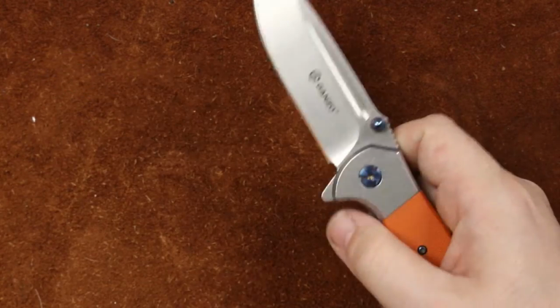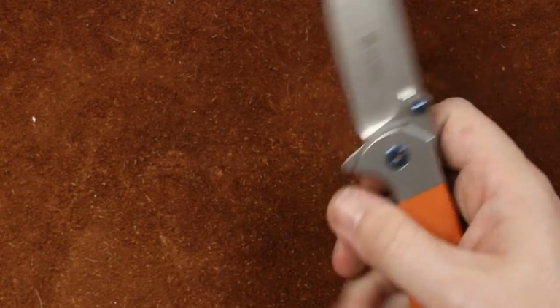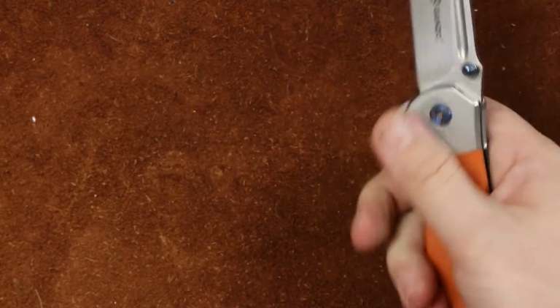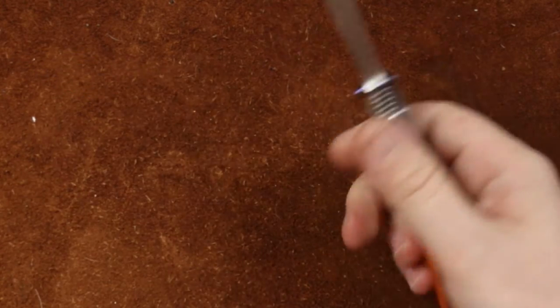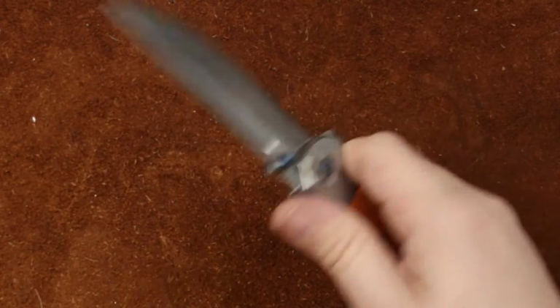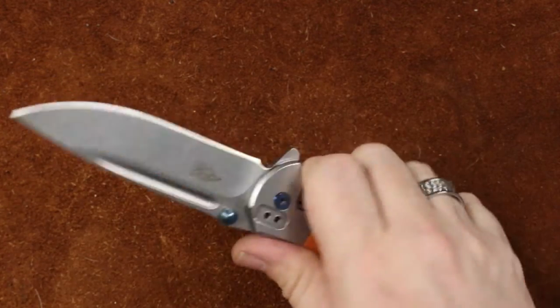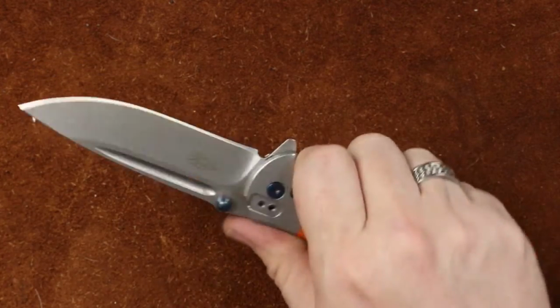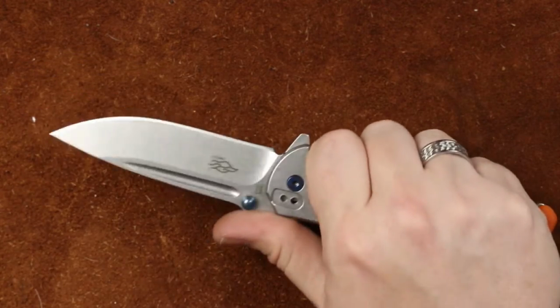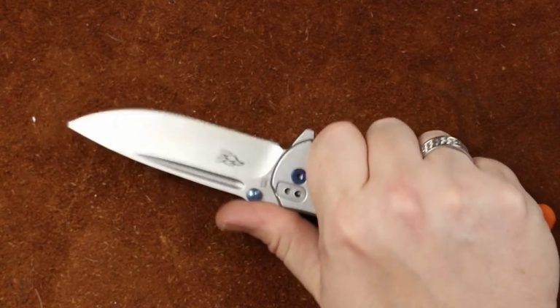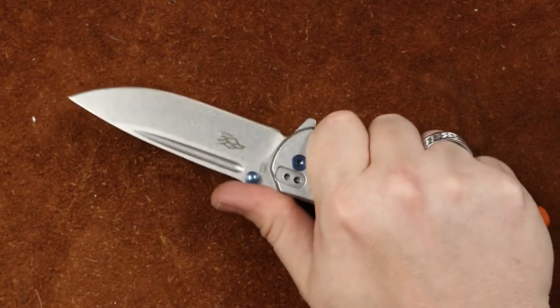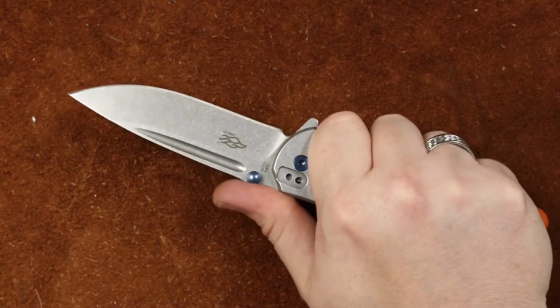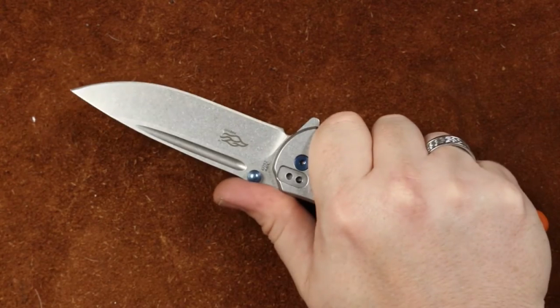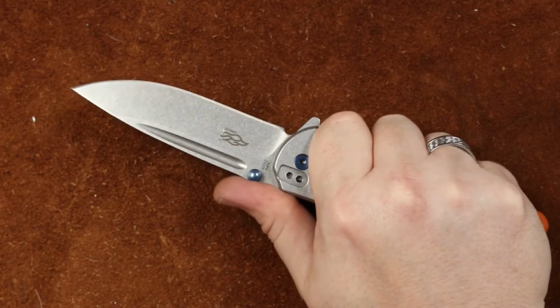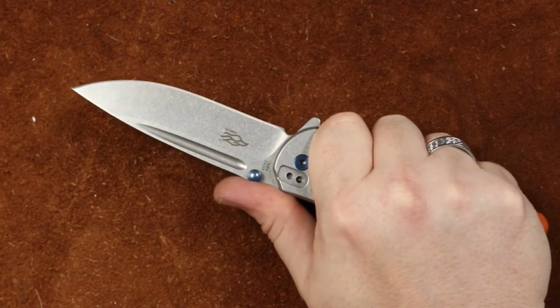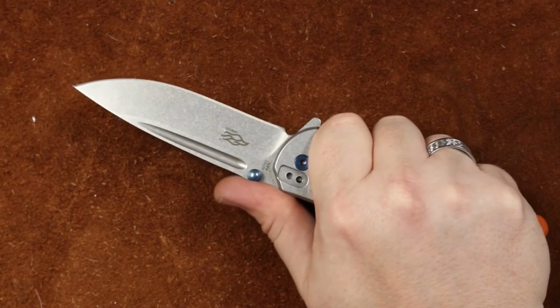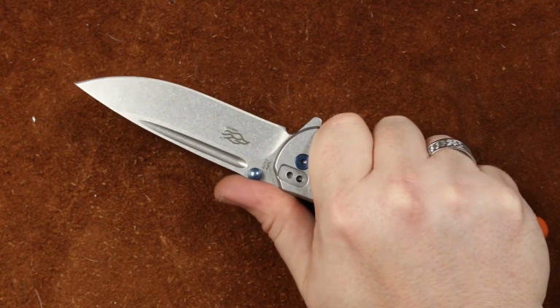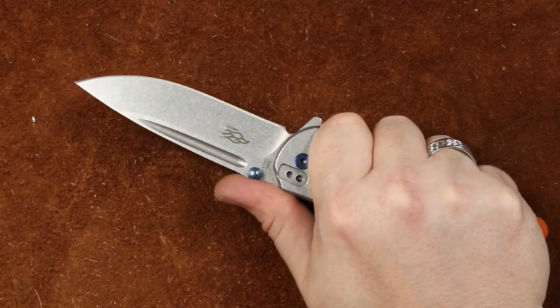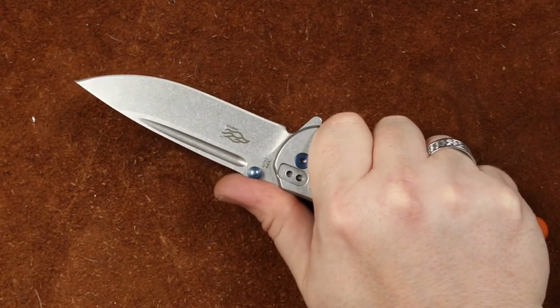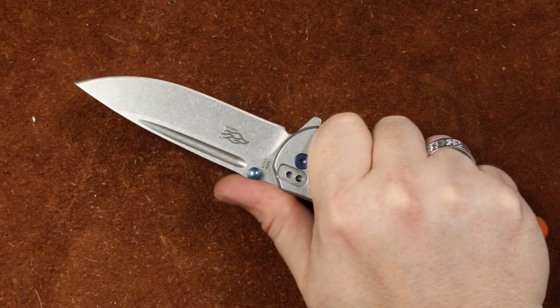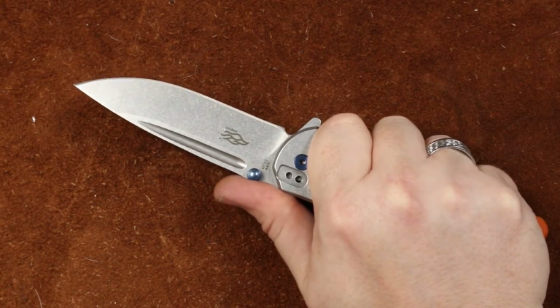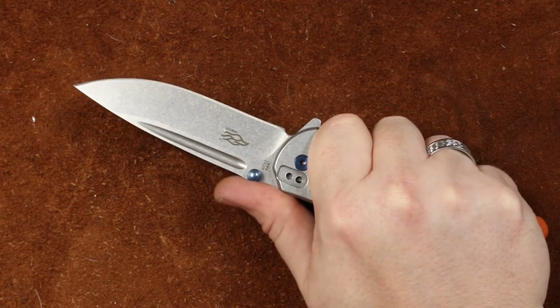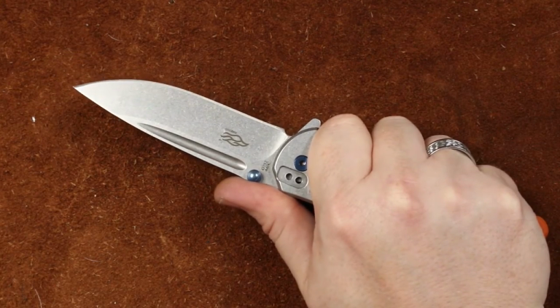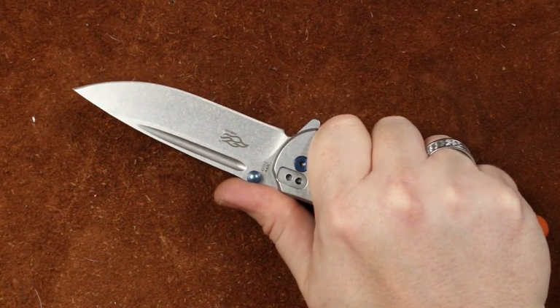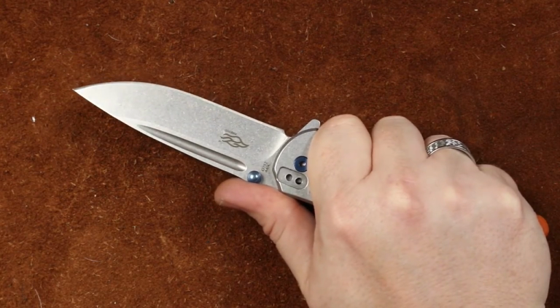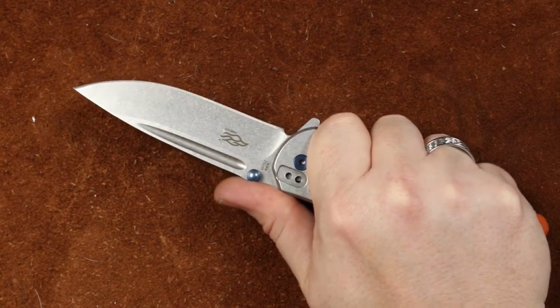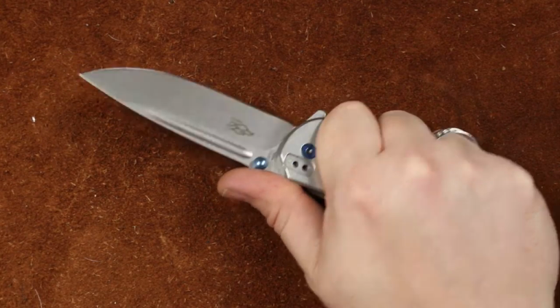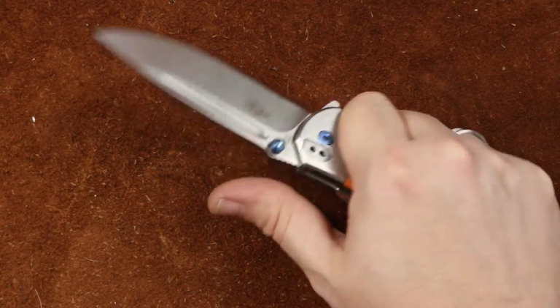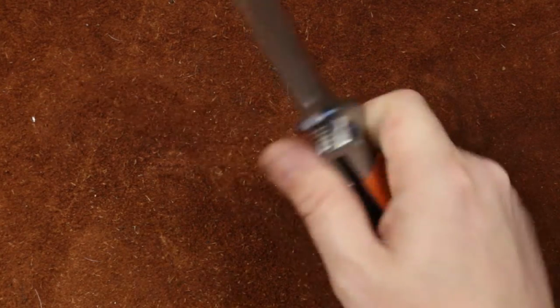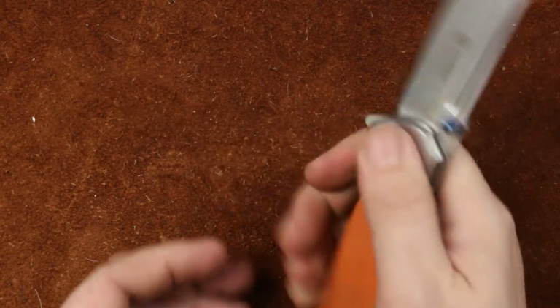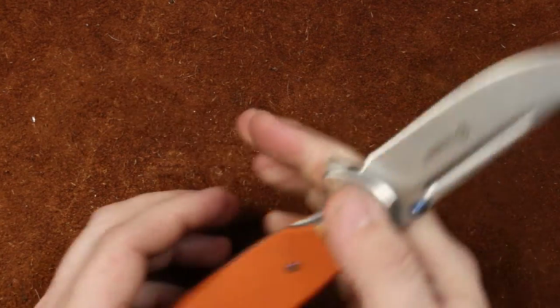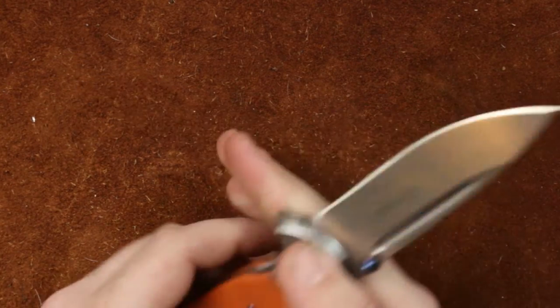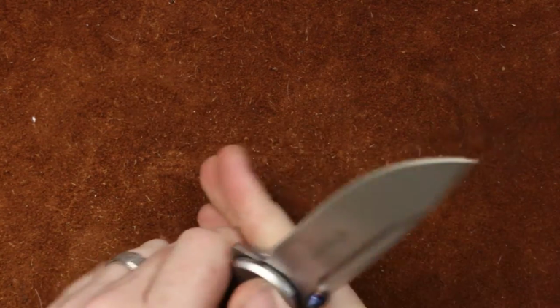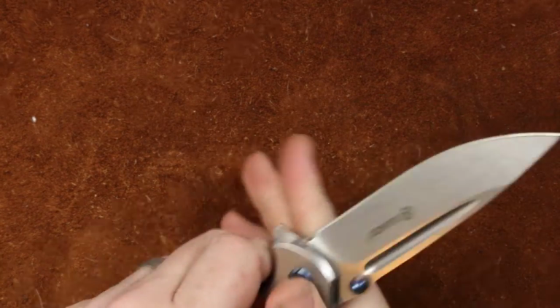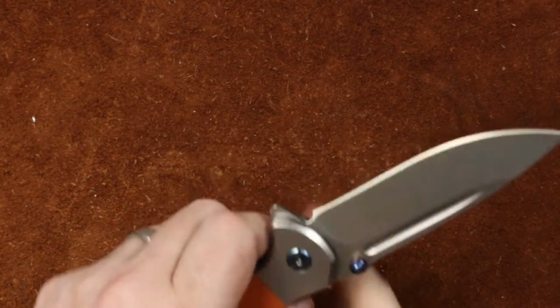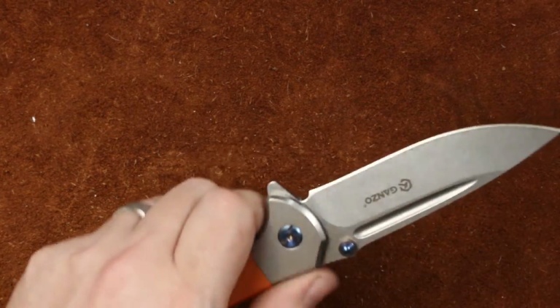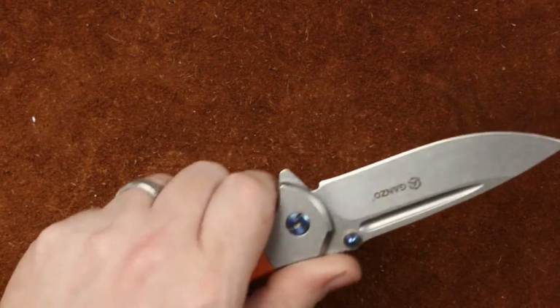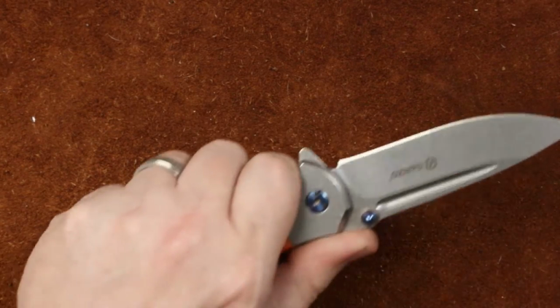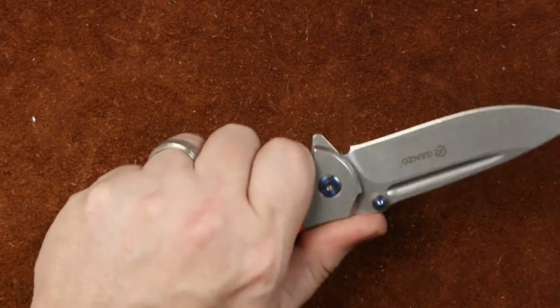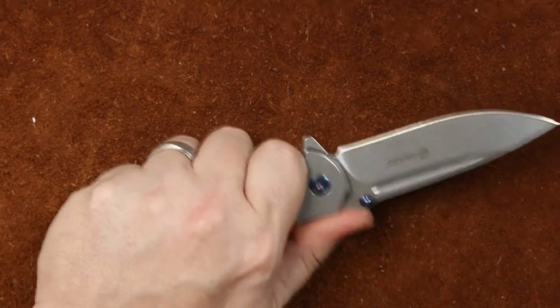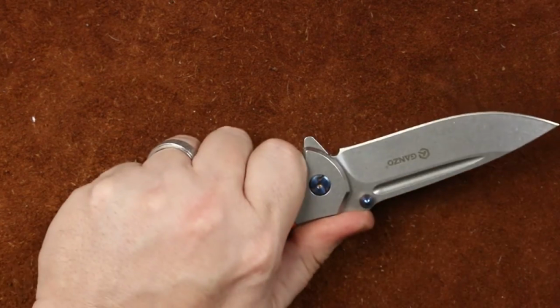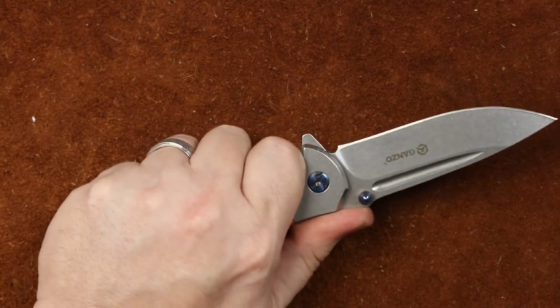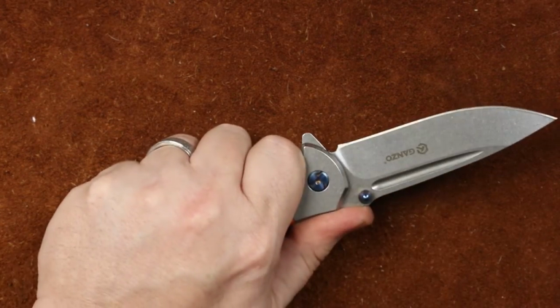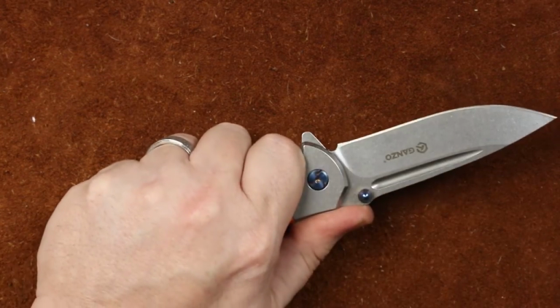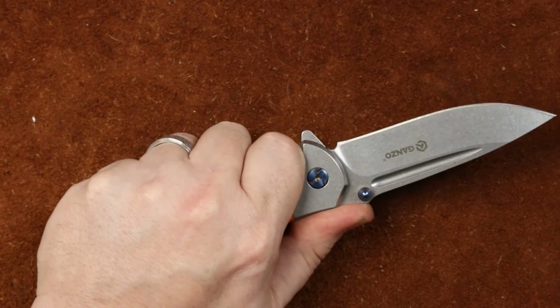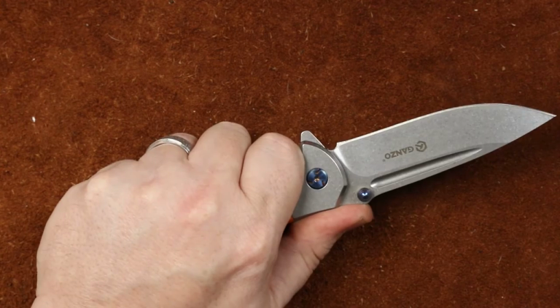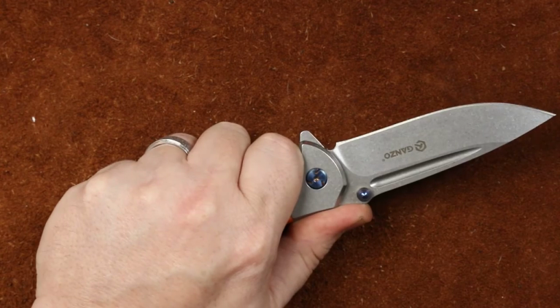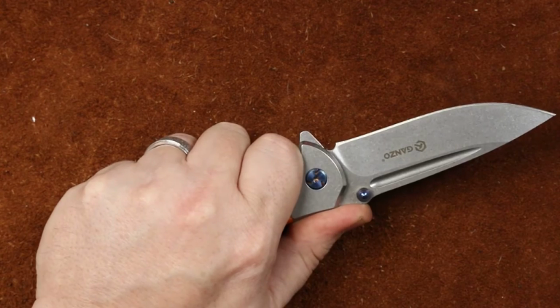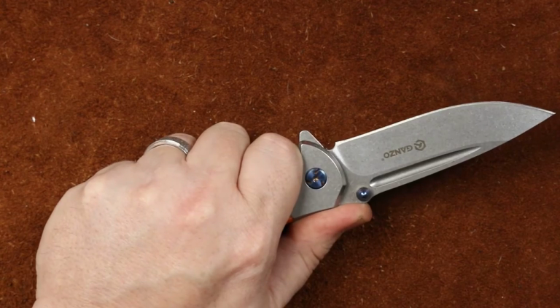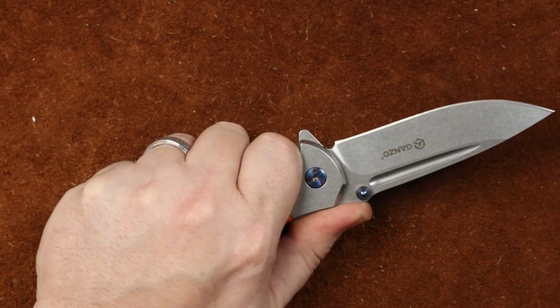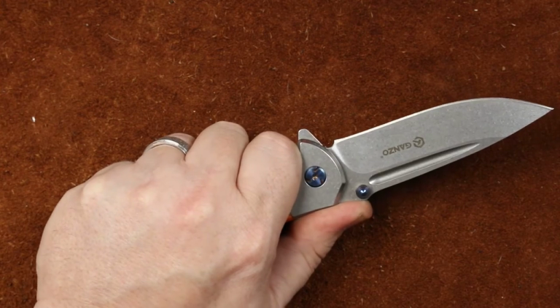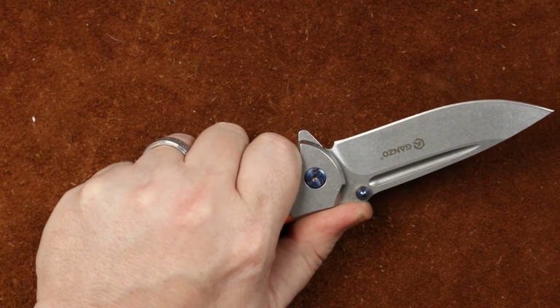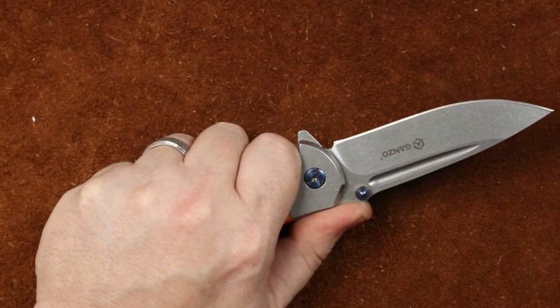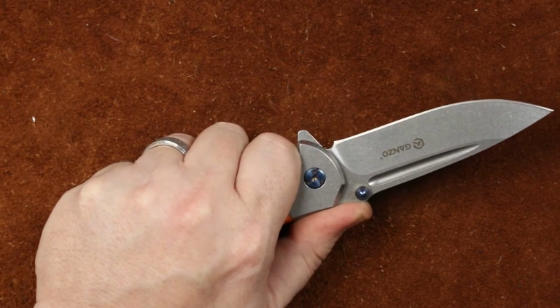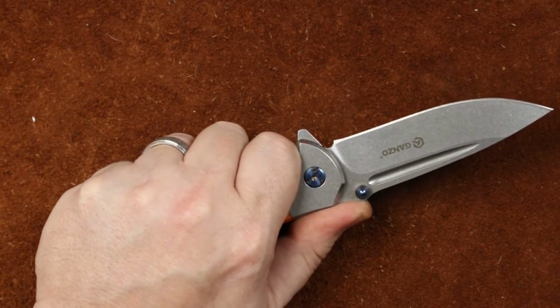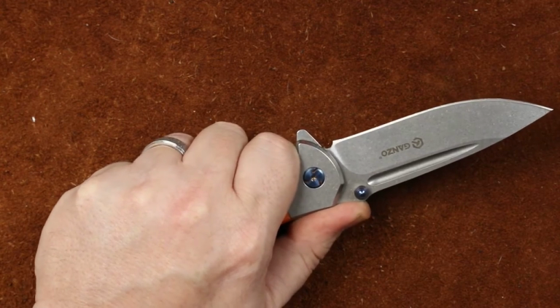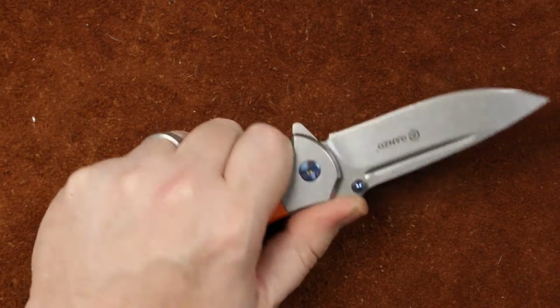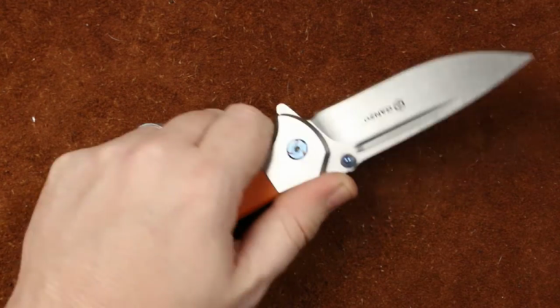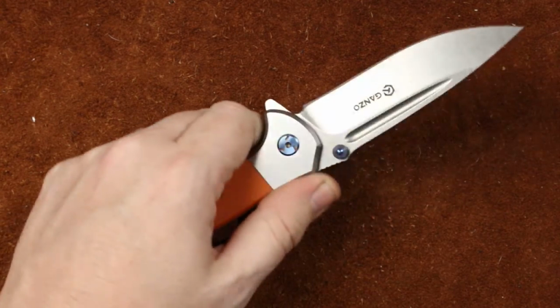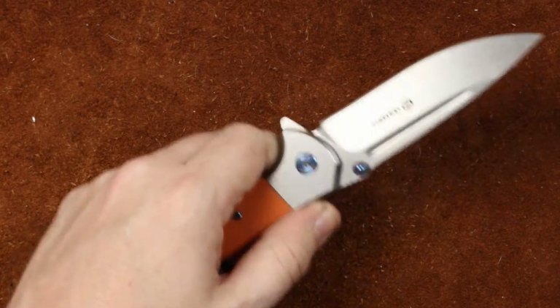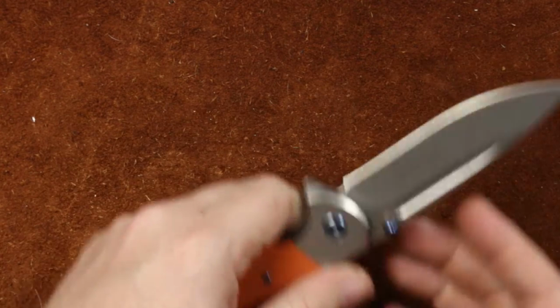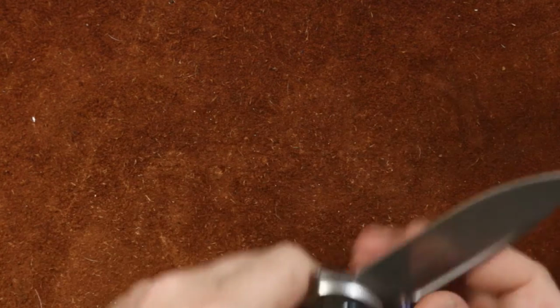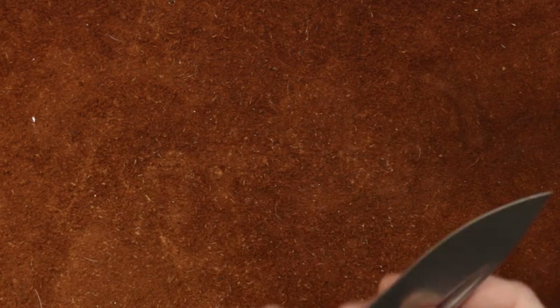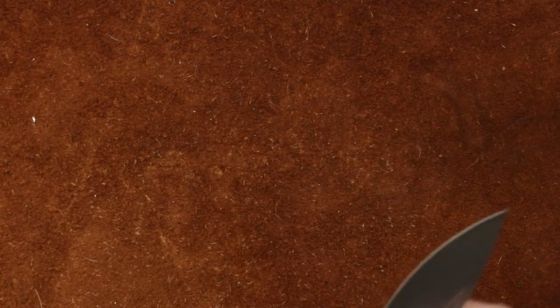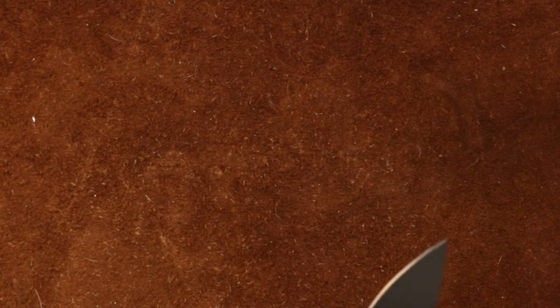Ergonomics. Good basic ergonomics — it is just freaking beautiful.